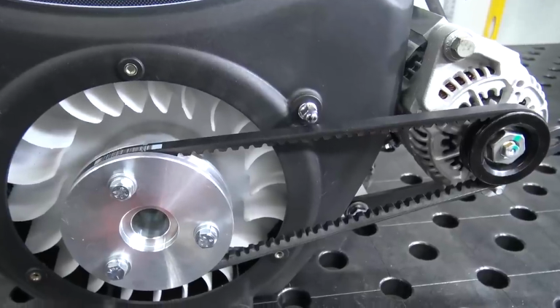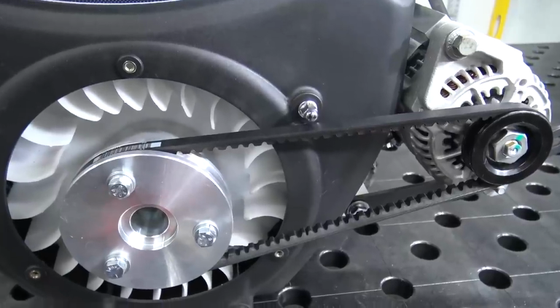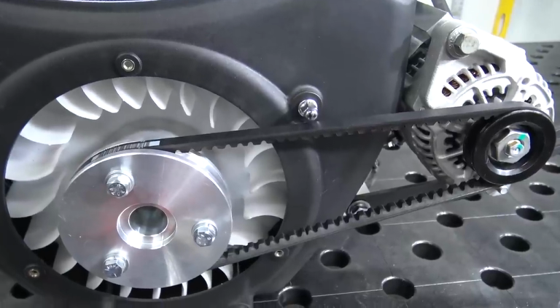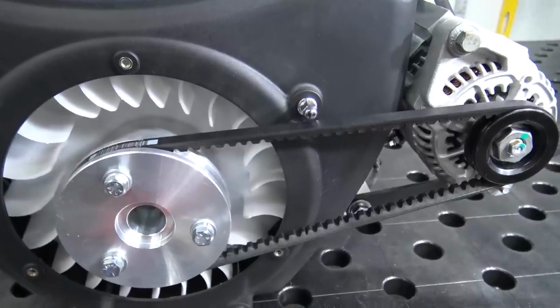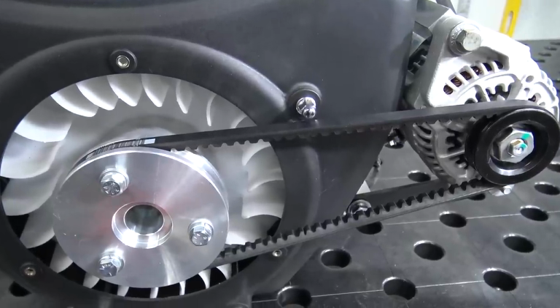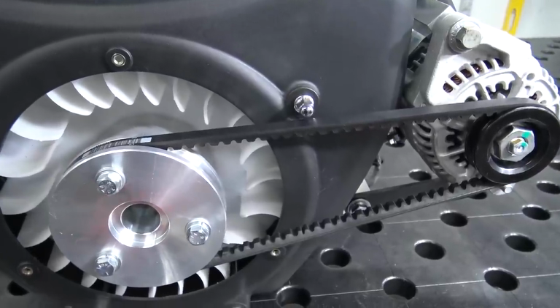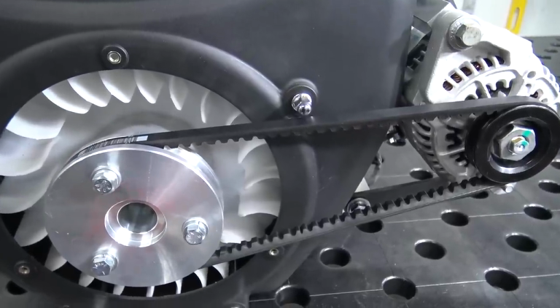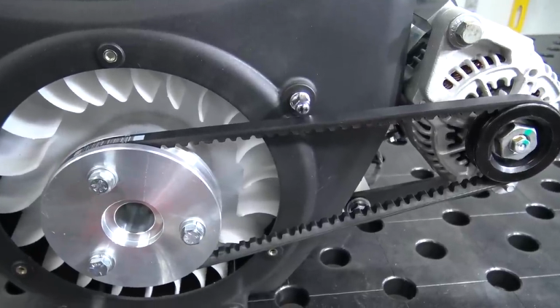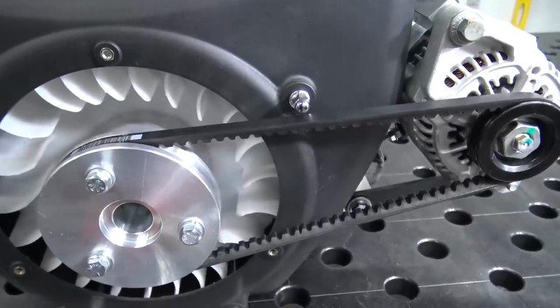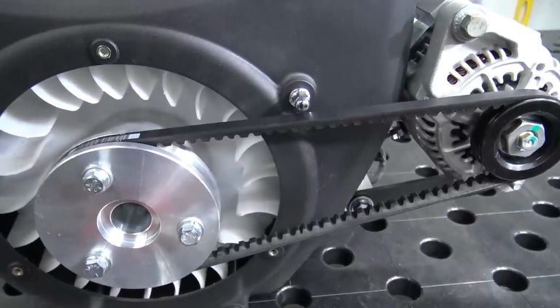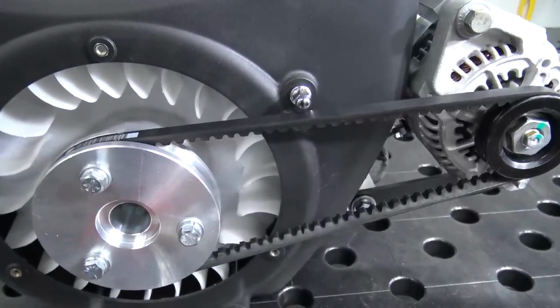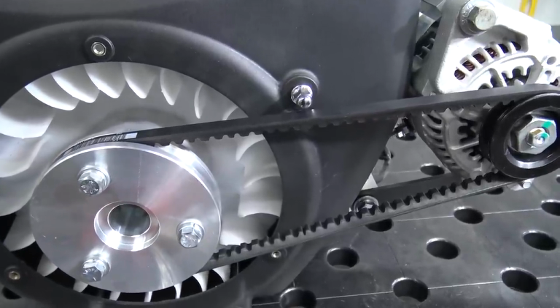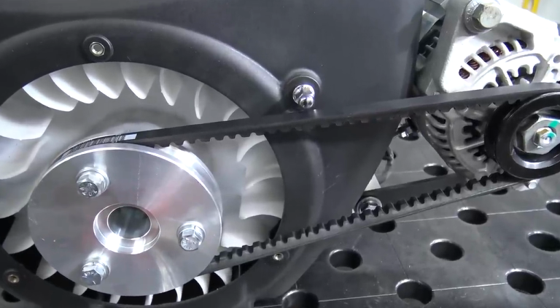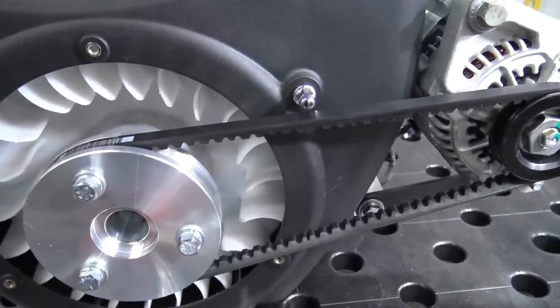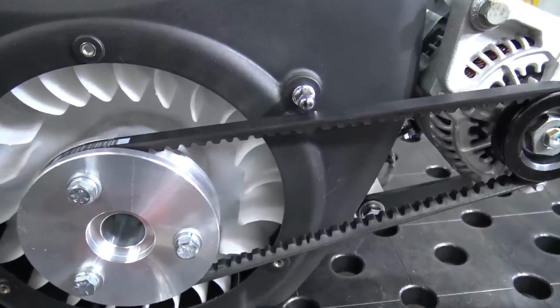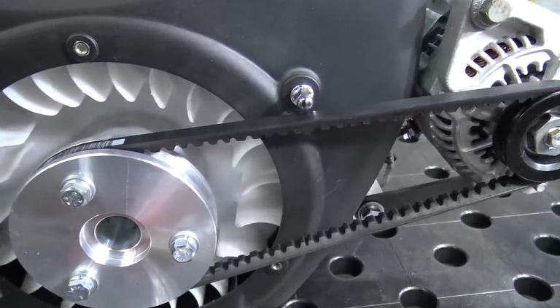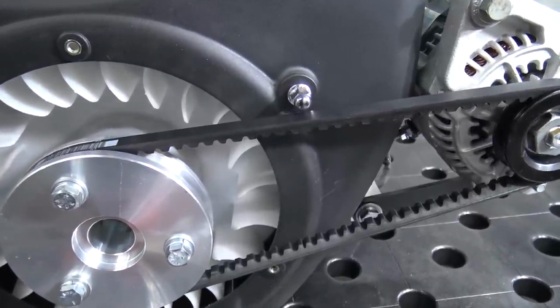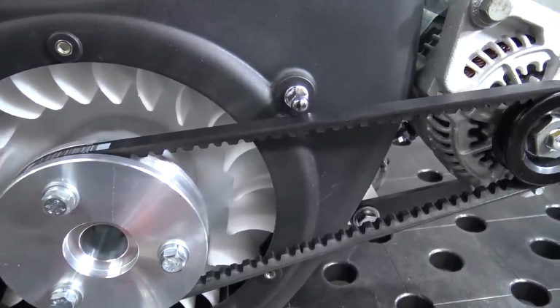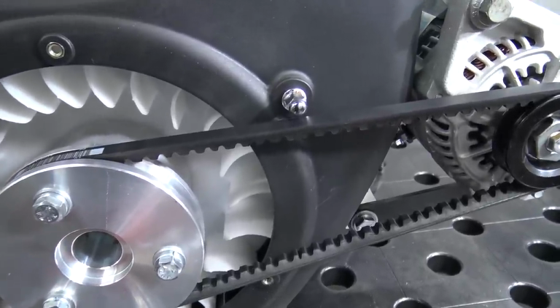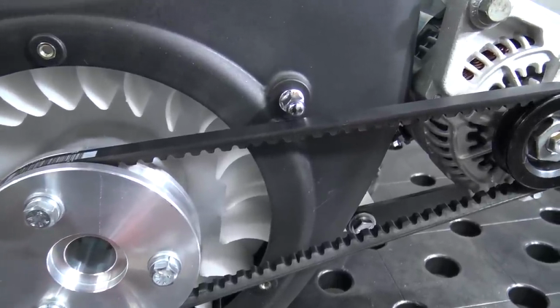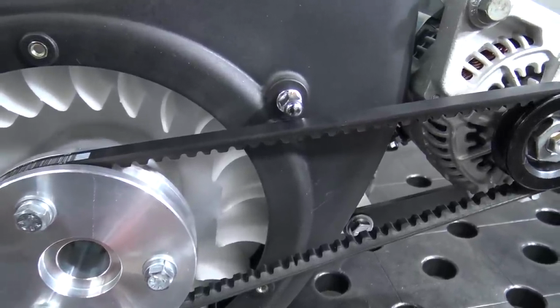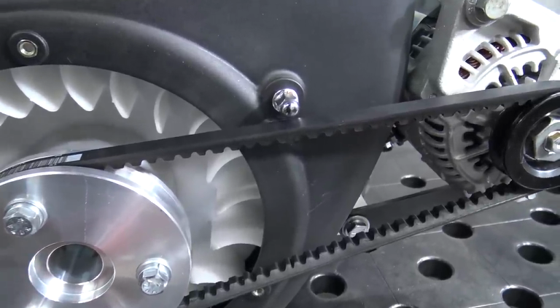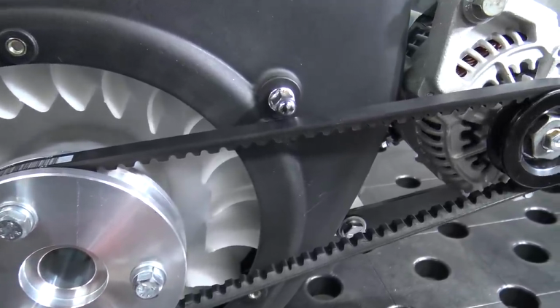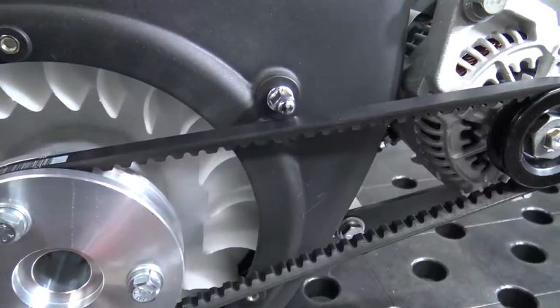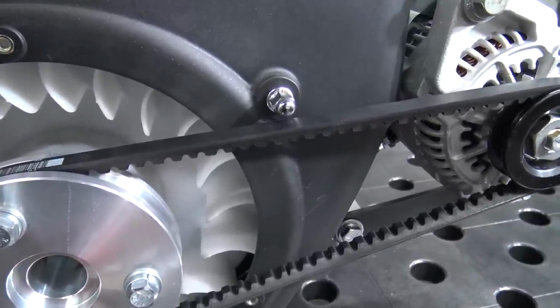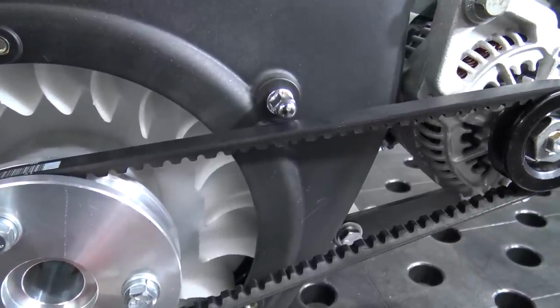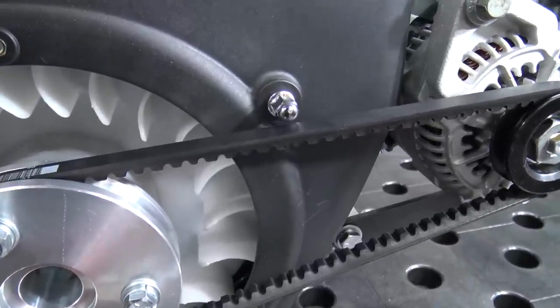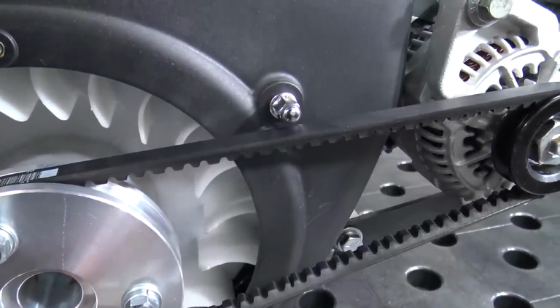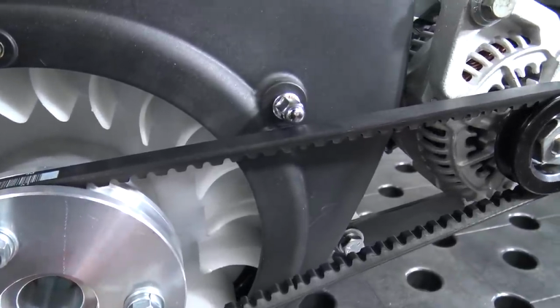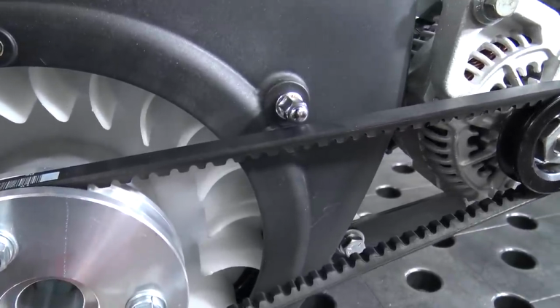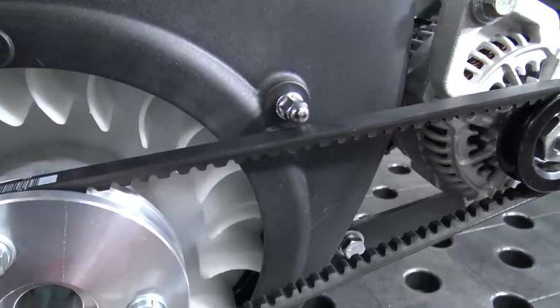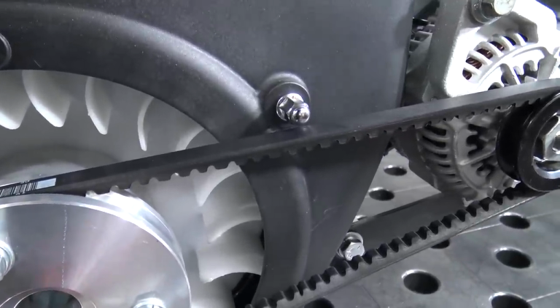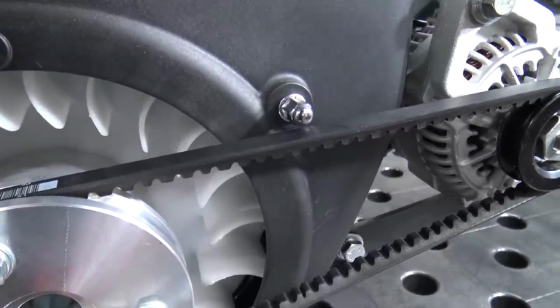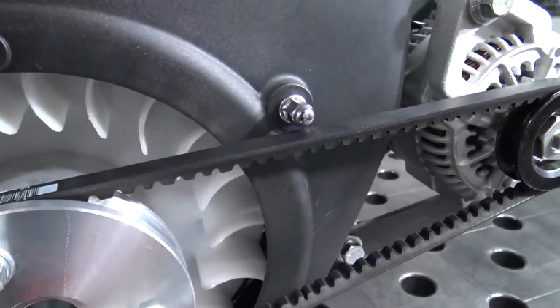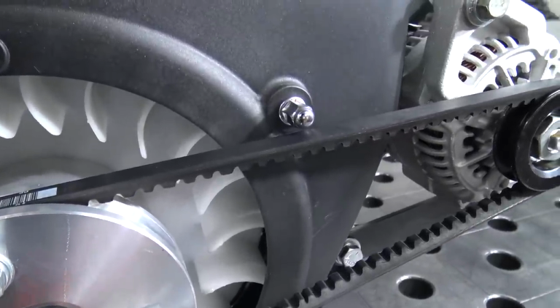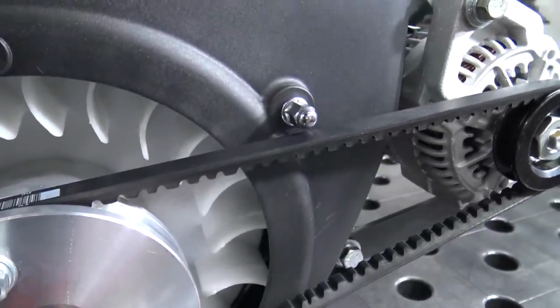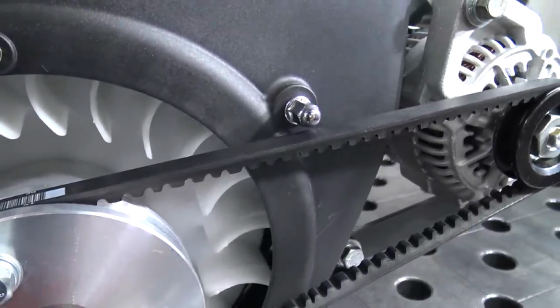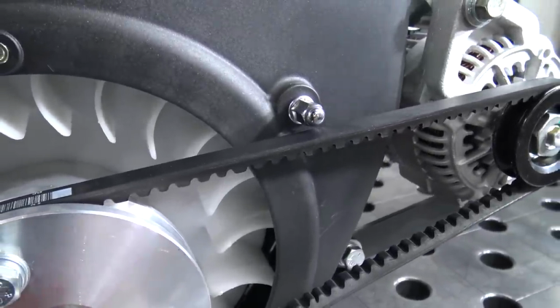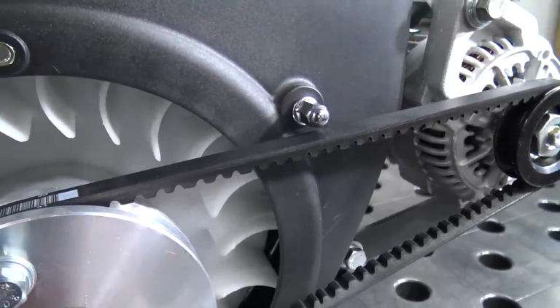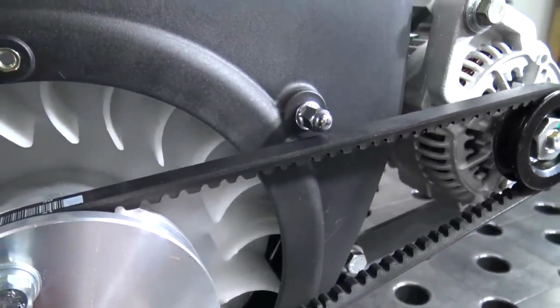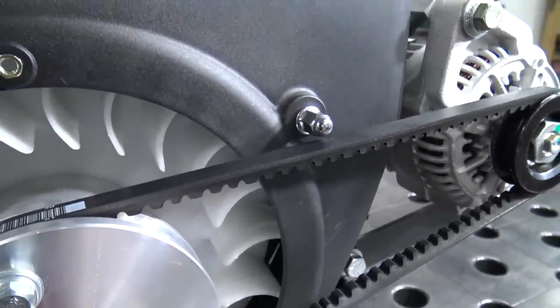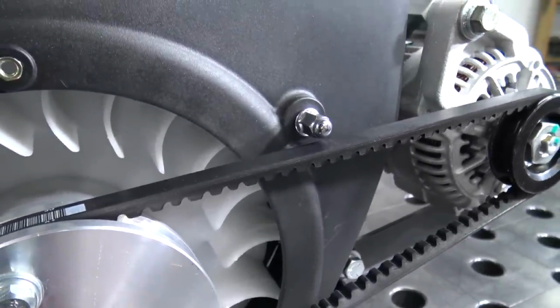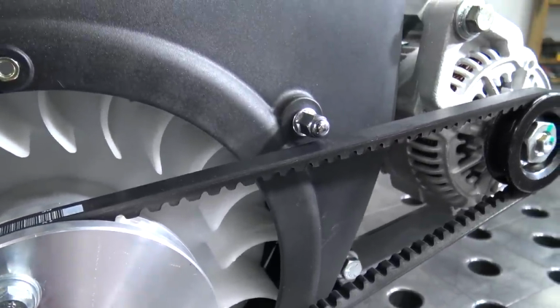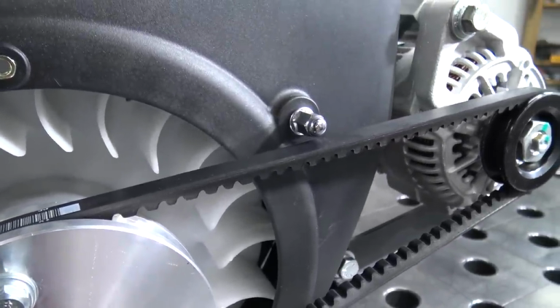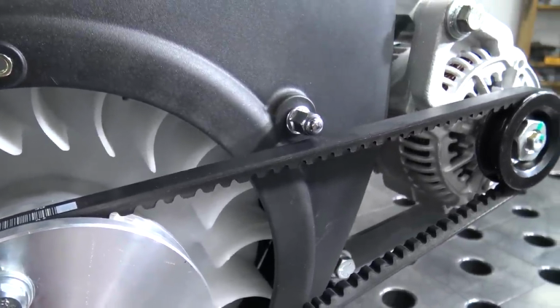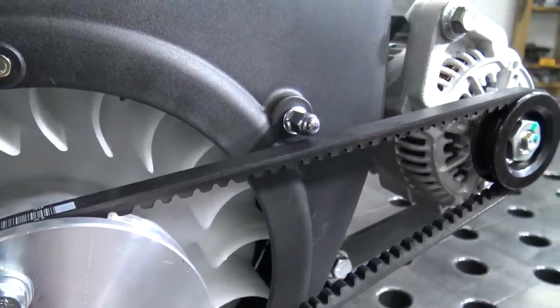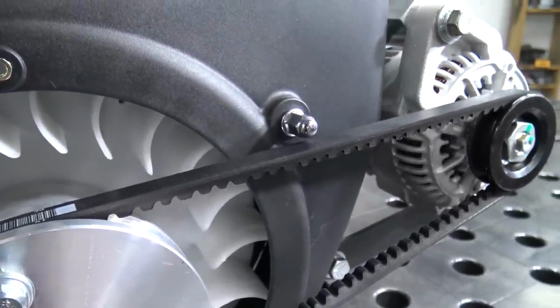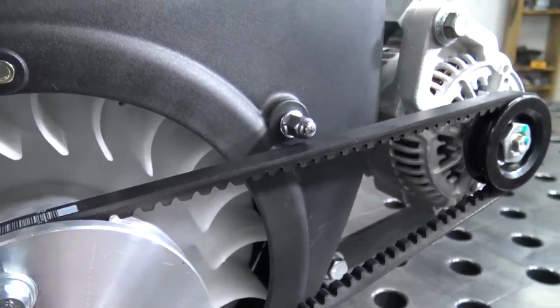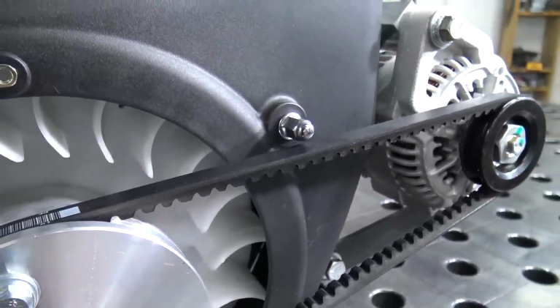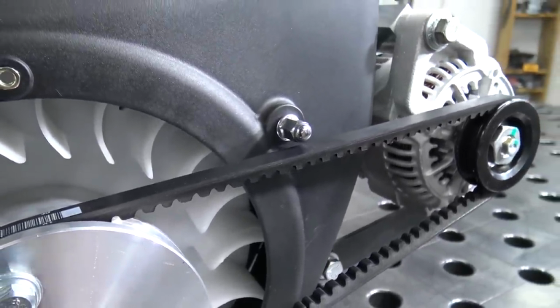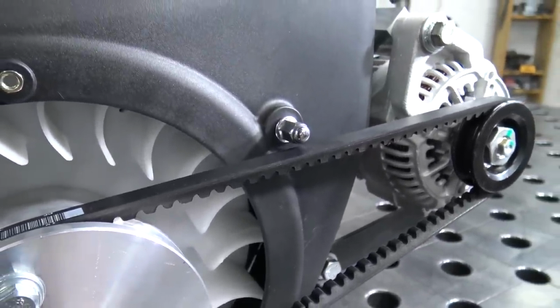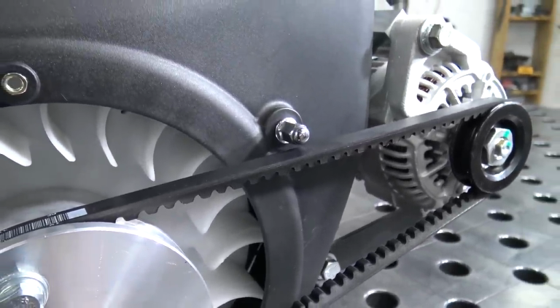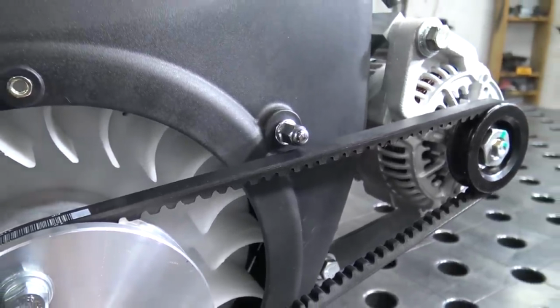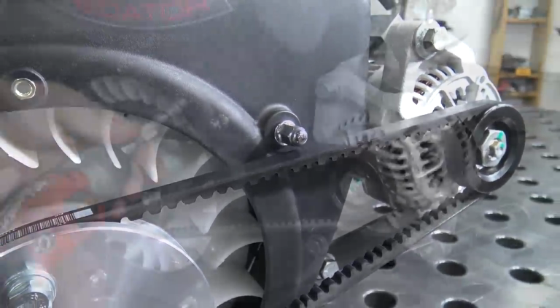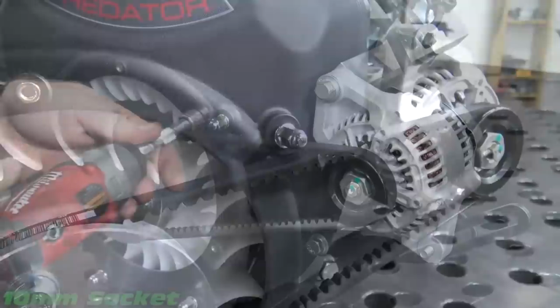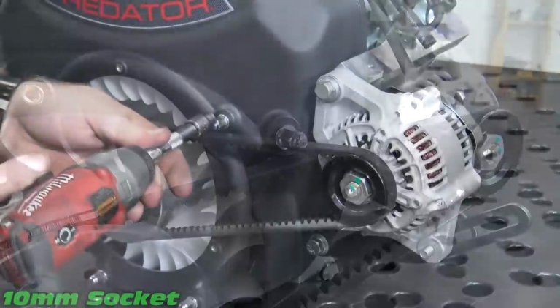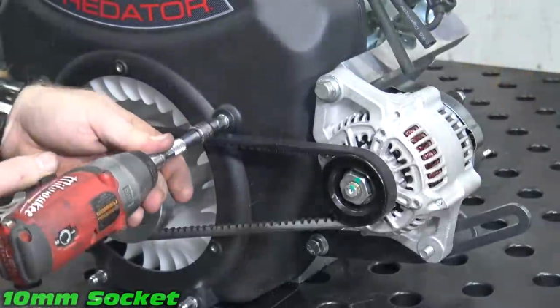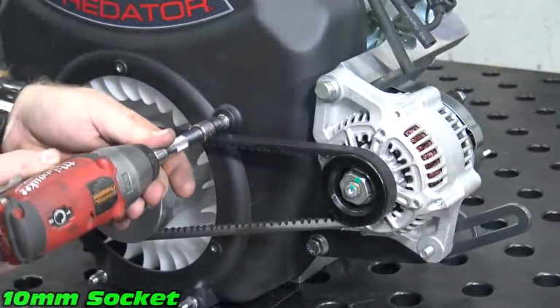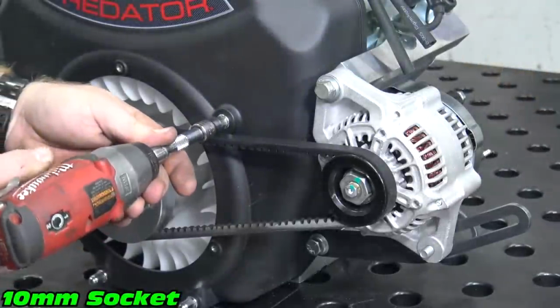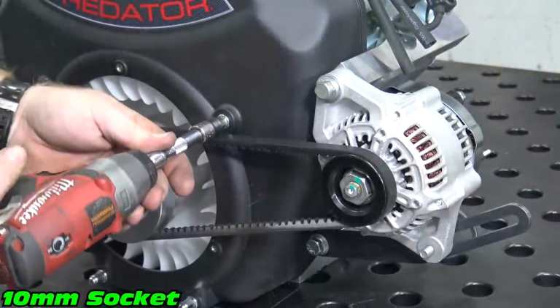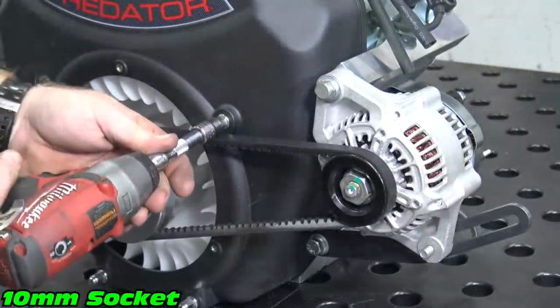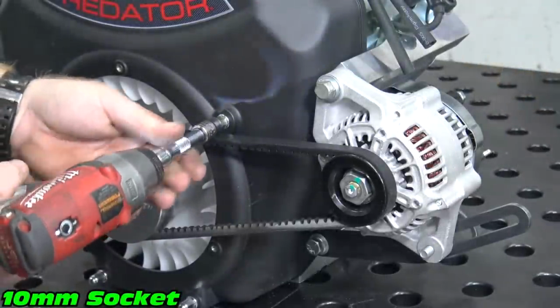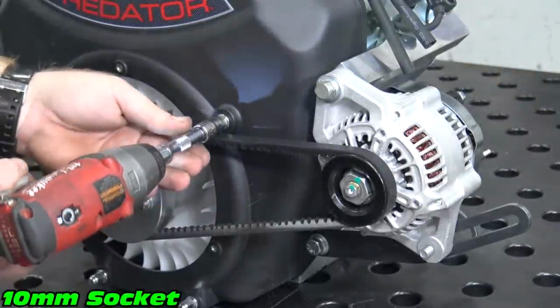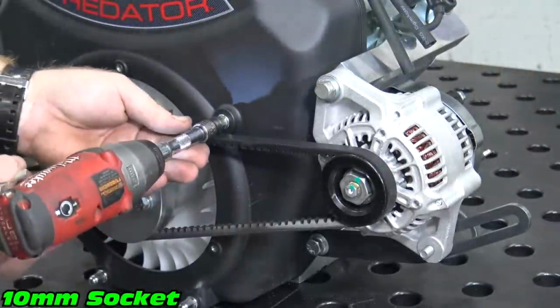The top right flywheel cover nut will be close to the belt. Remove the acorn nut and use a standard nut to get better clearance.